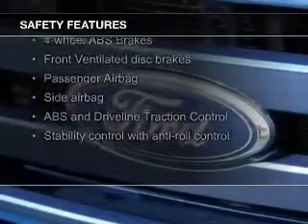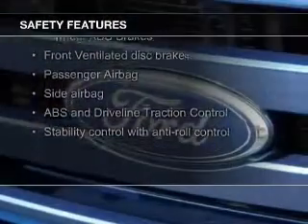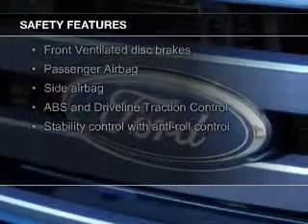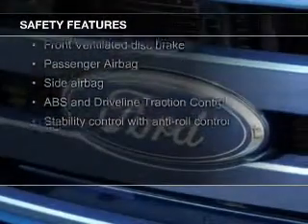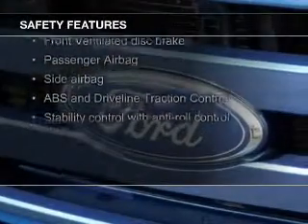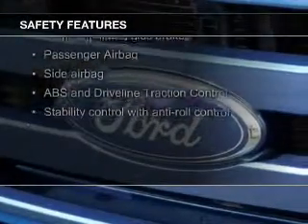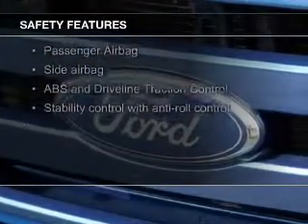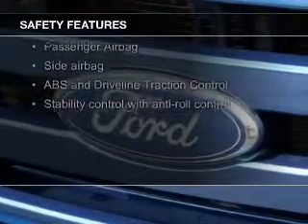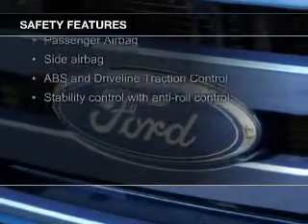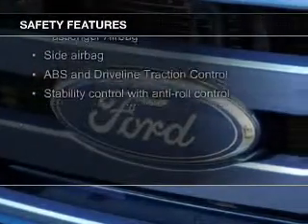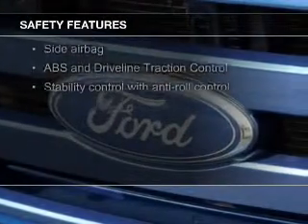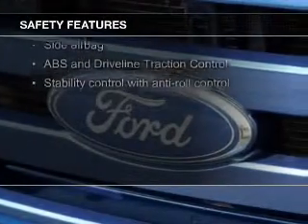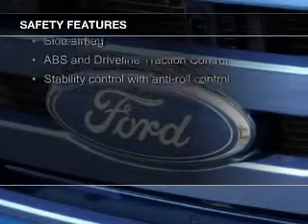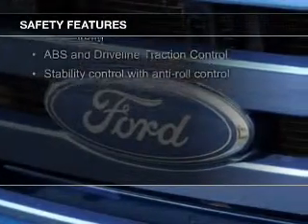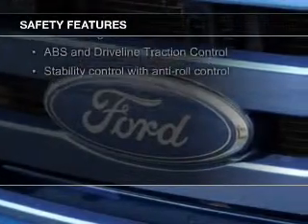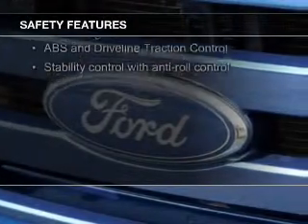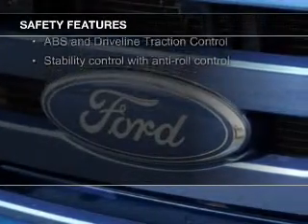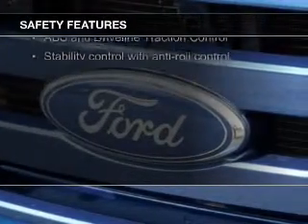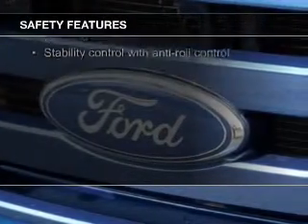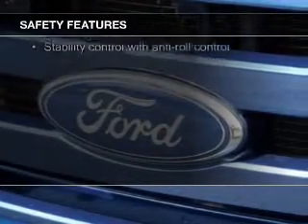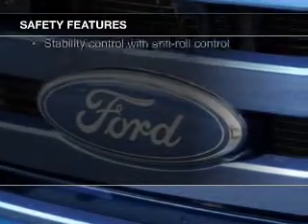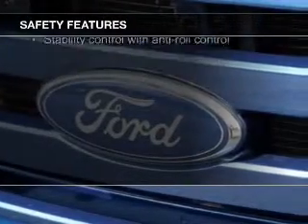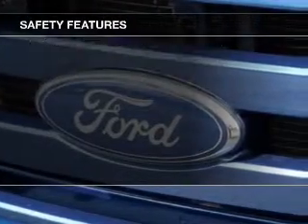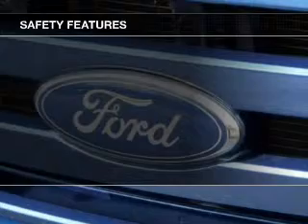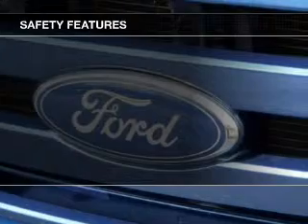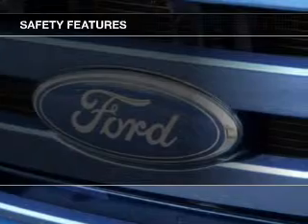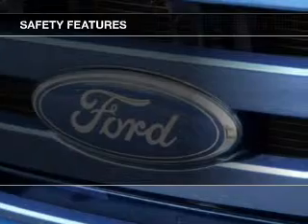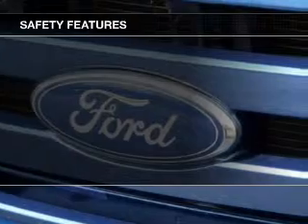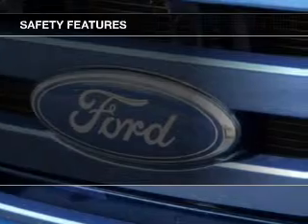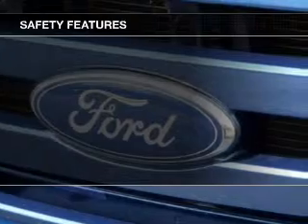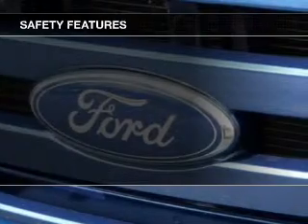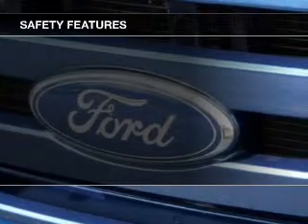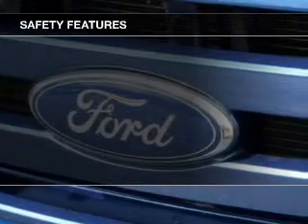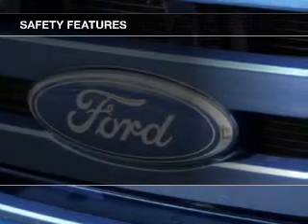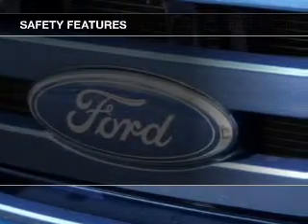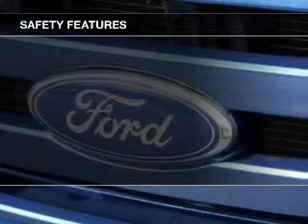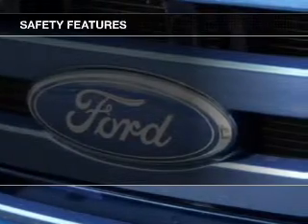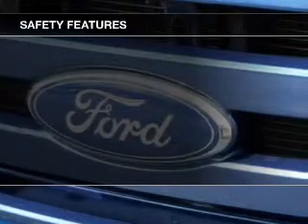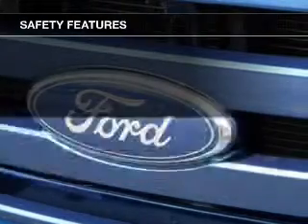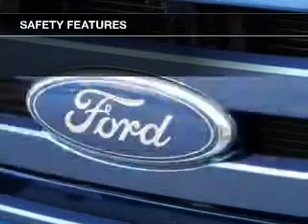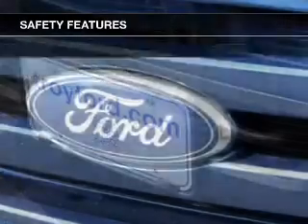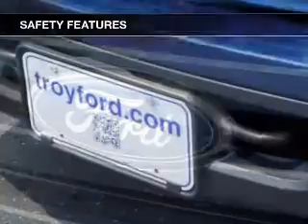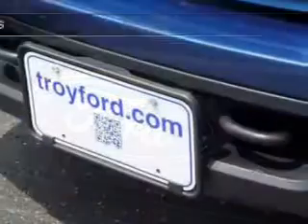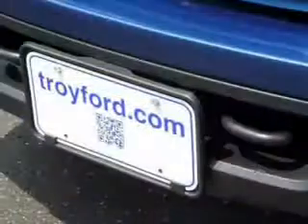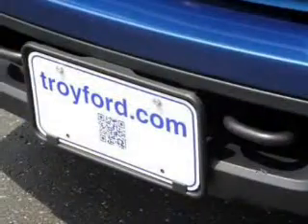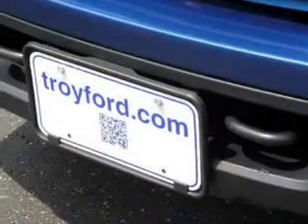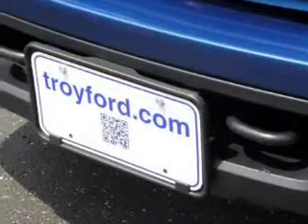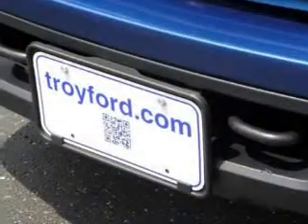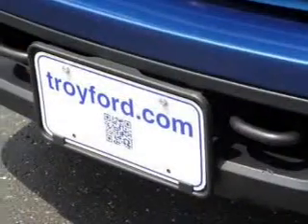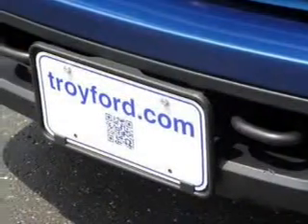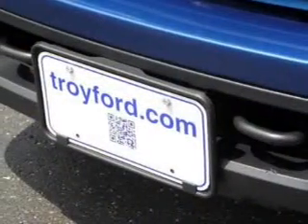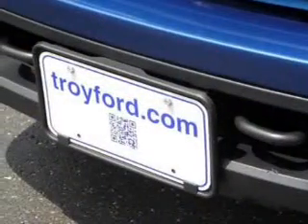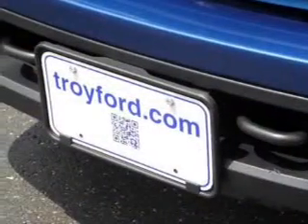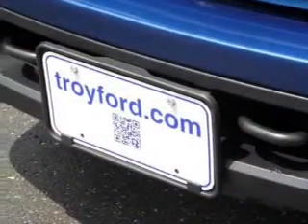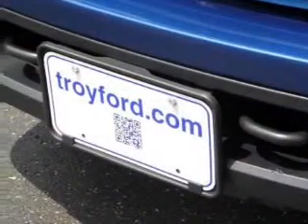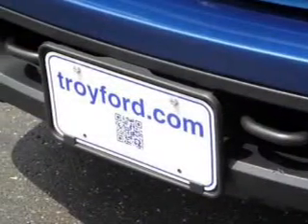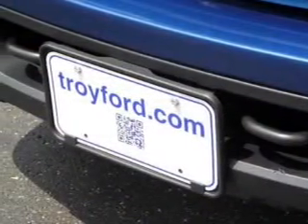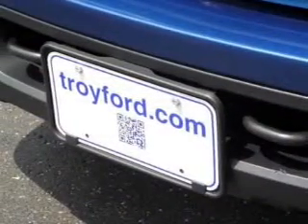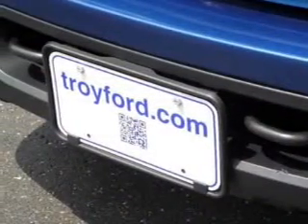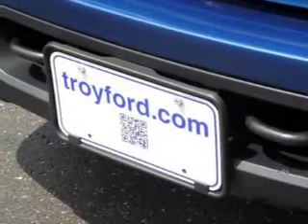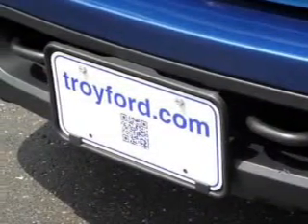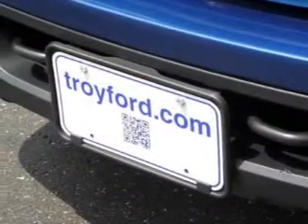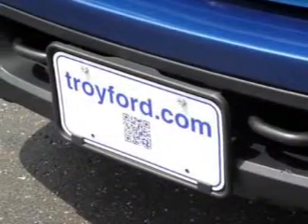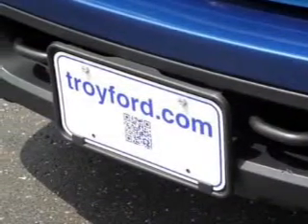Safety features include fog lights, side airbags, traction control, stability control, a passenger airbag, and a low tire pressure warning.